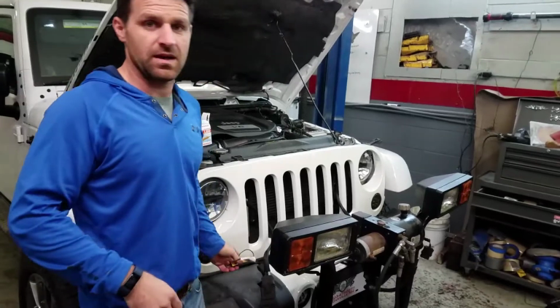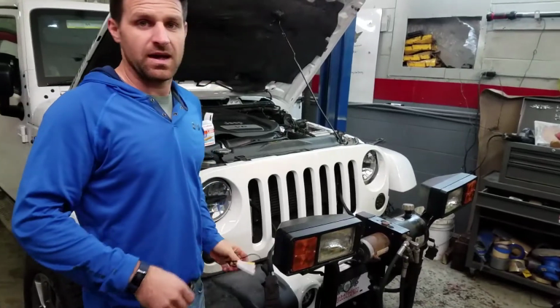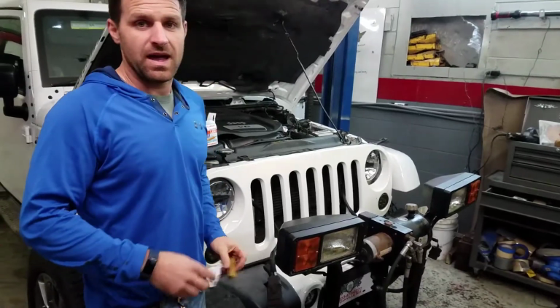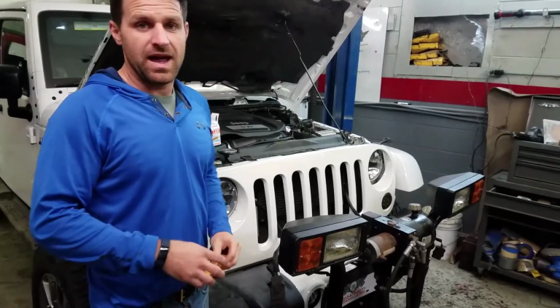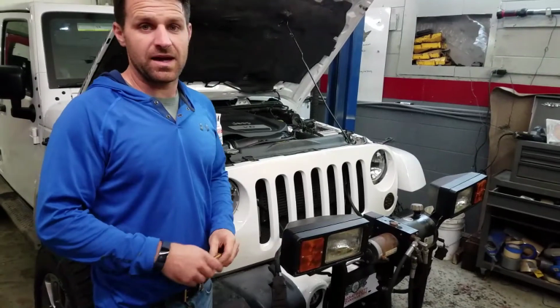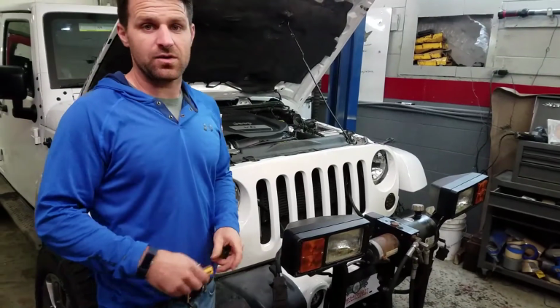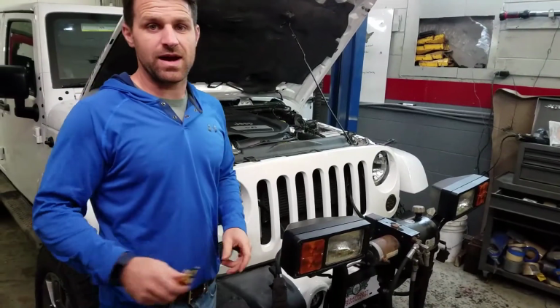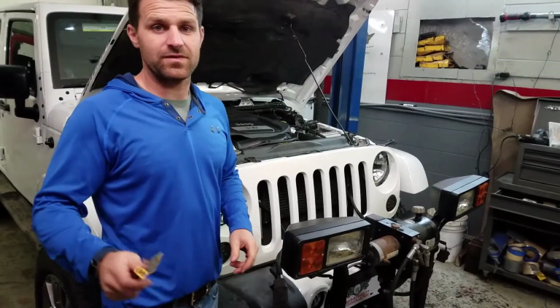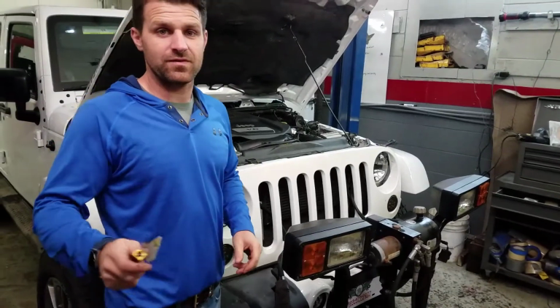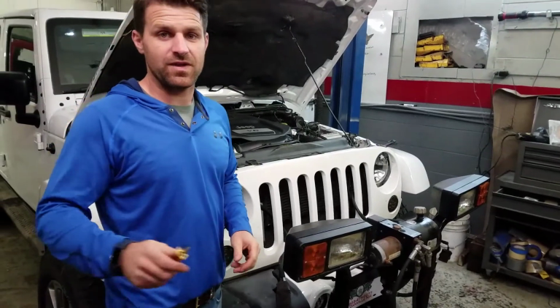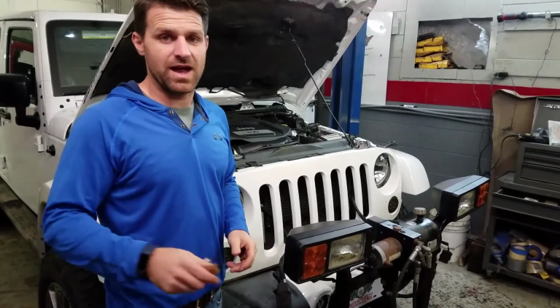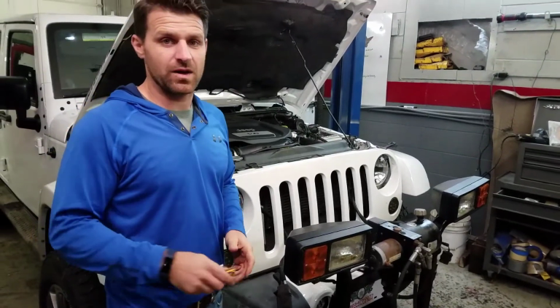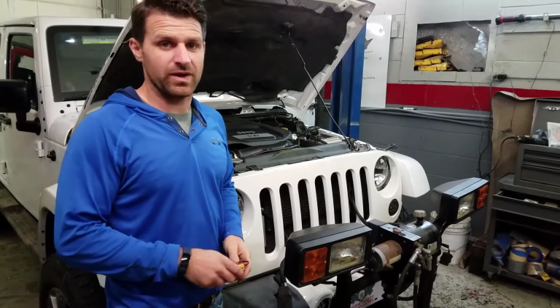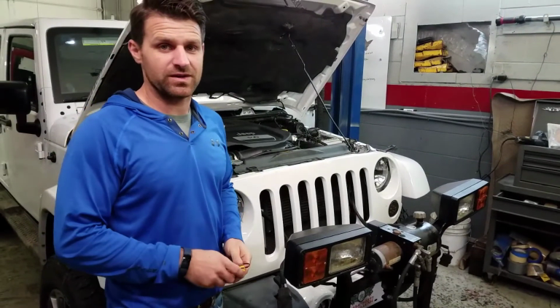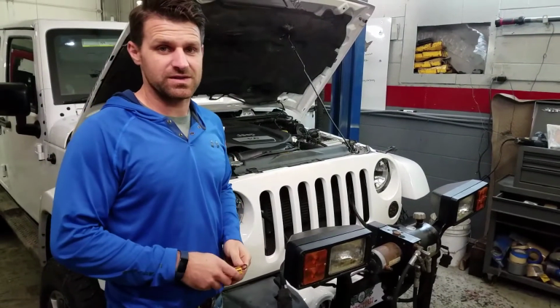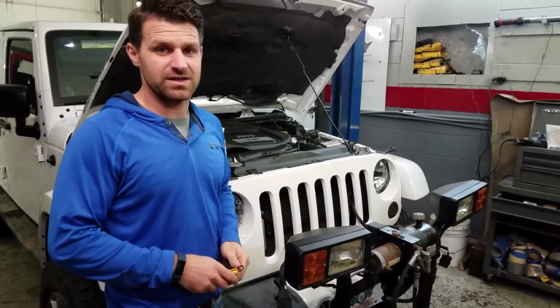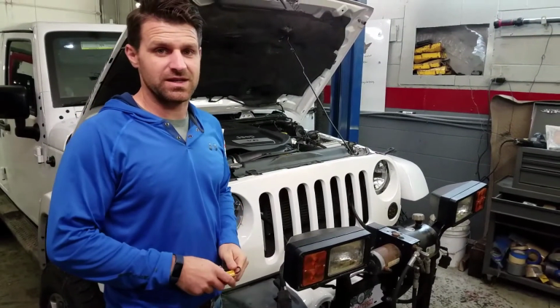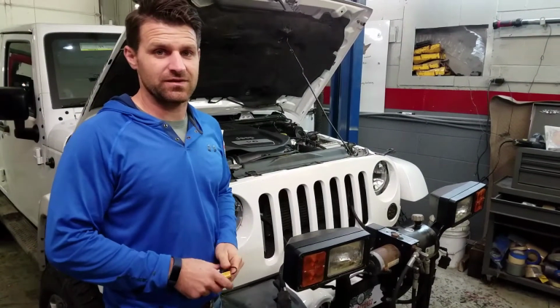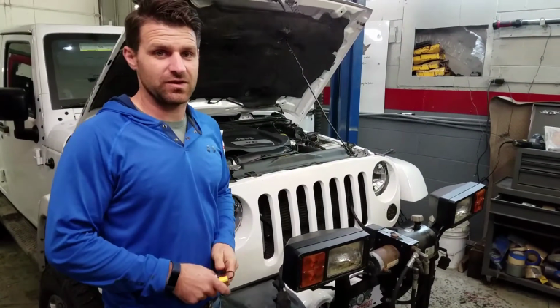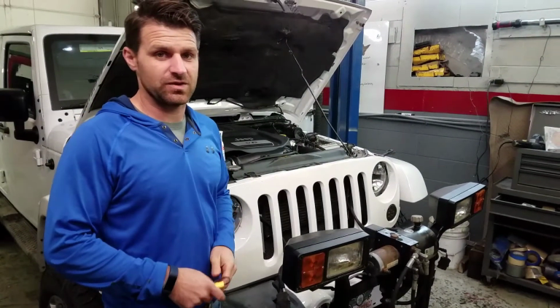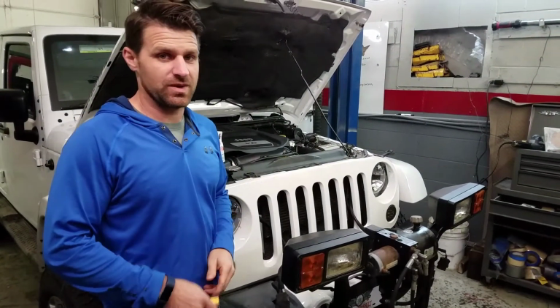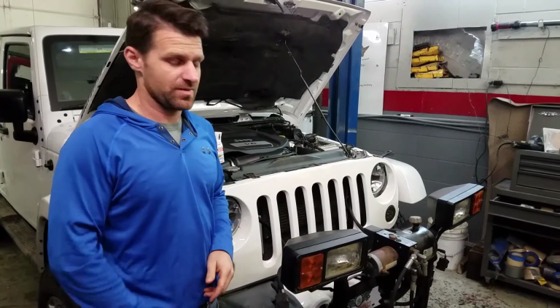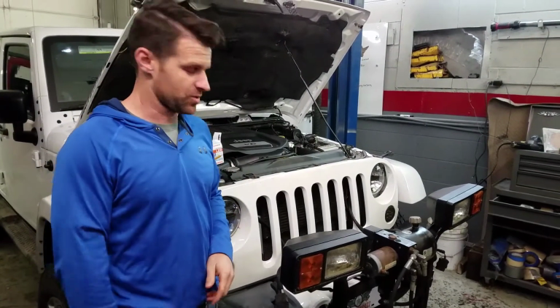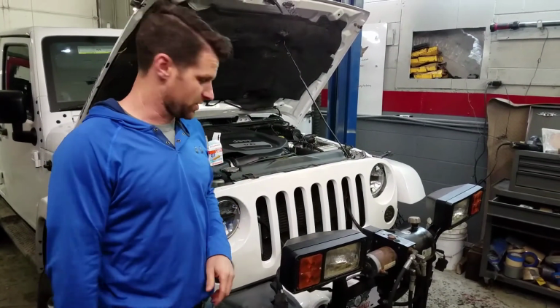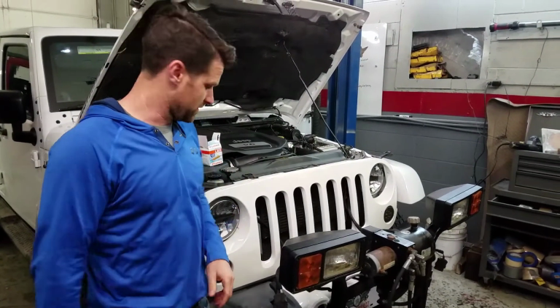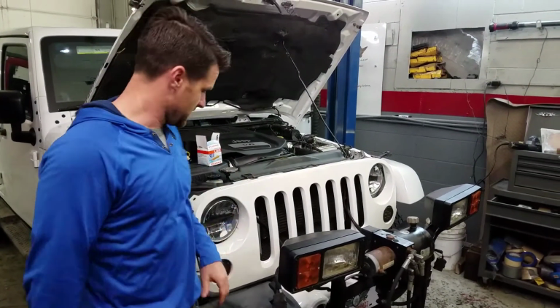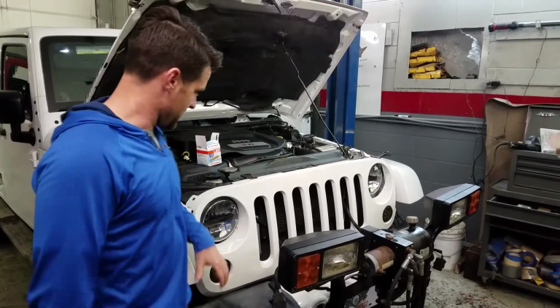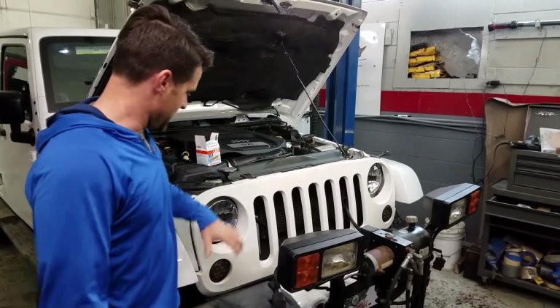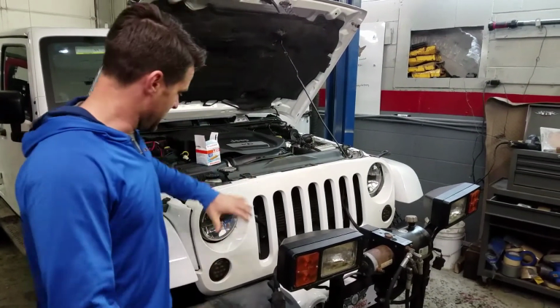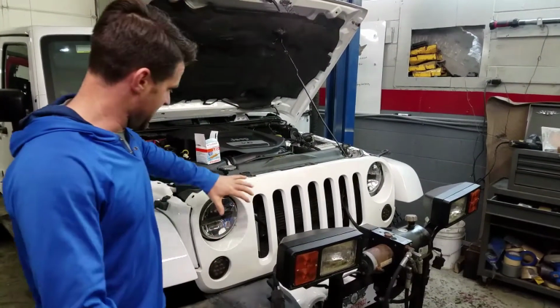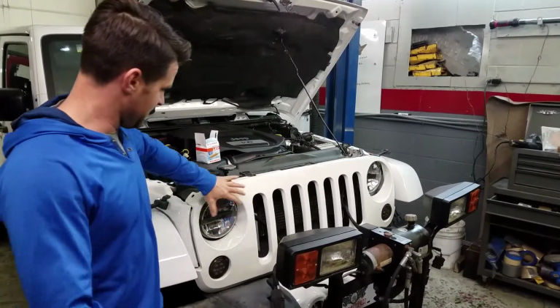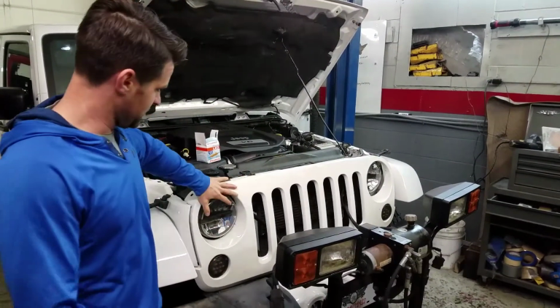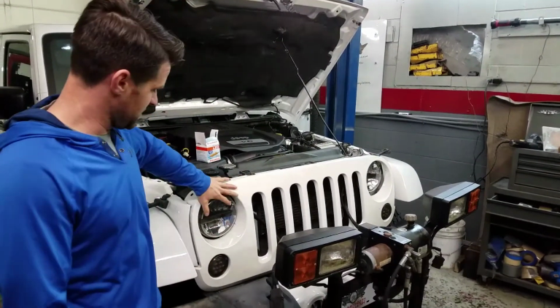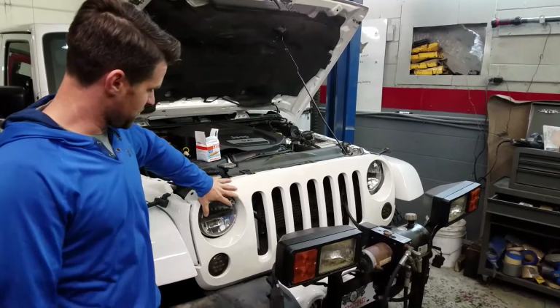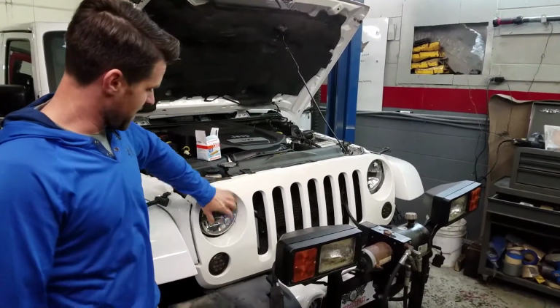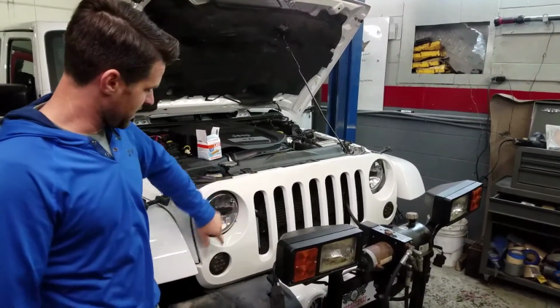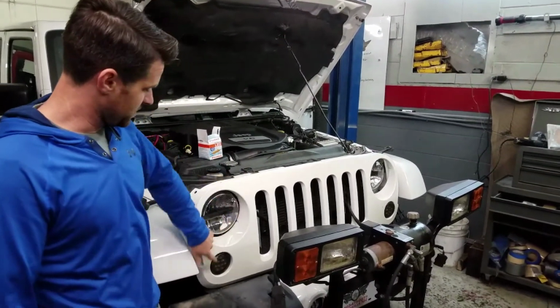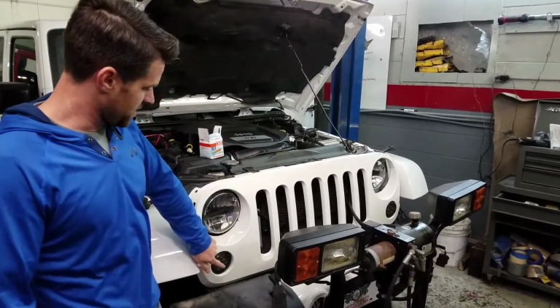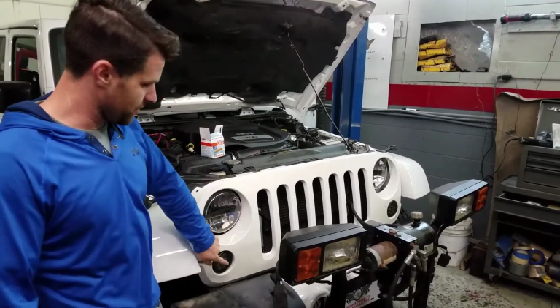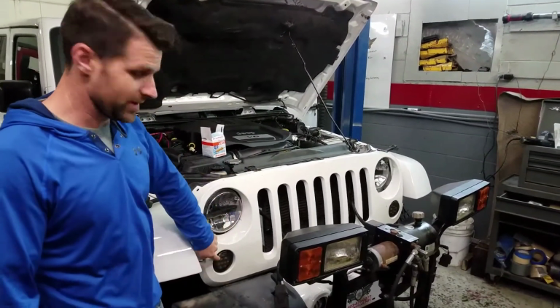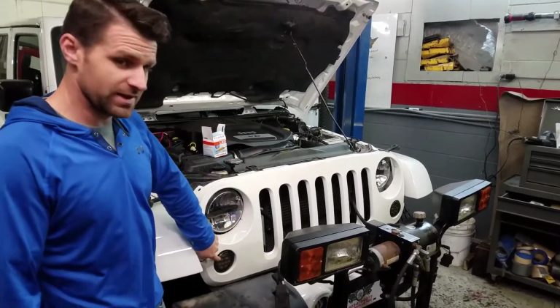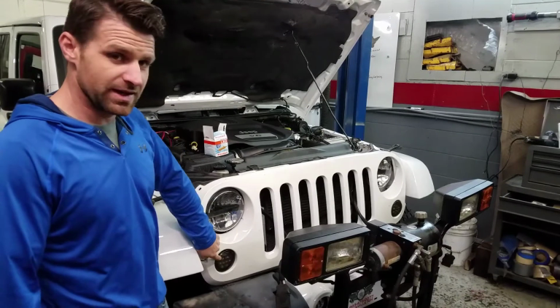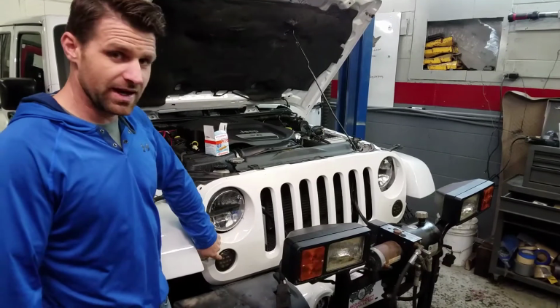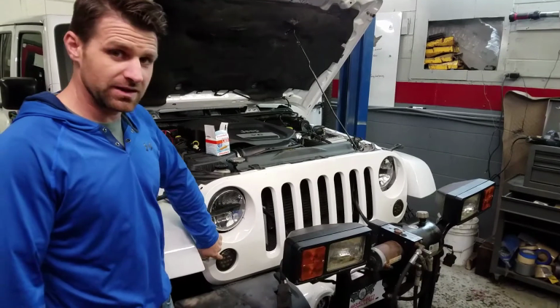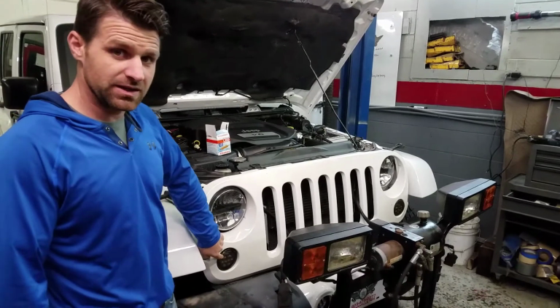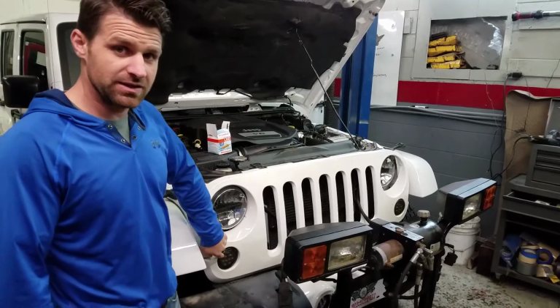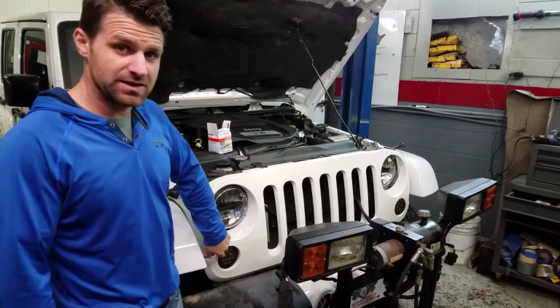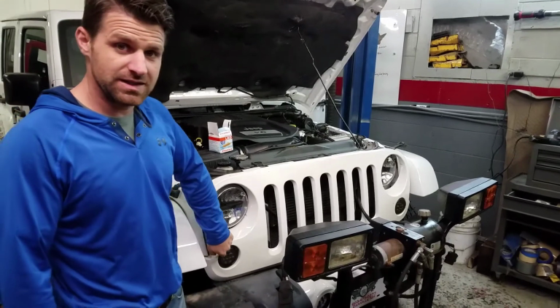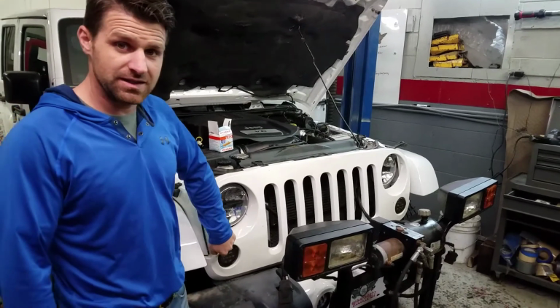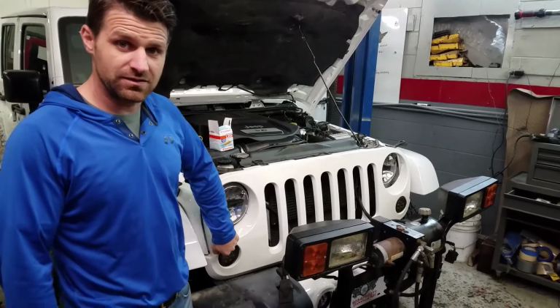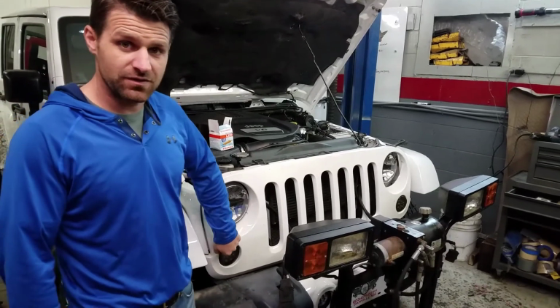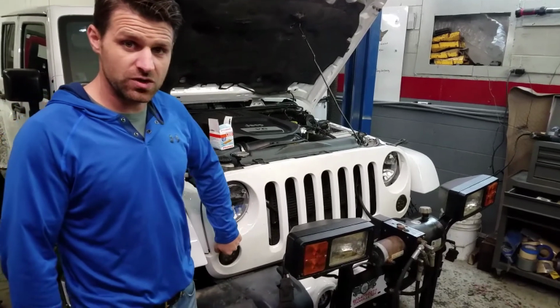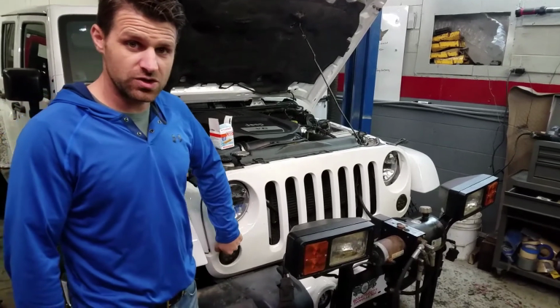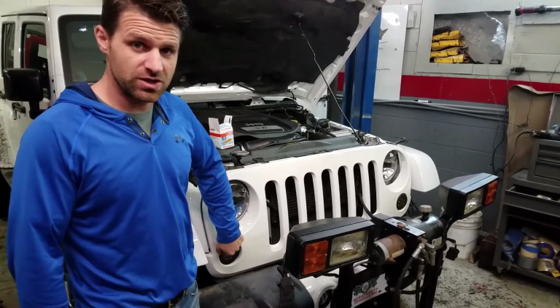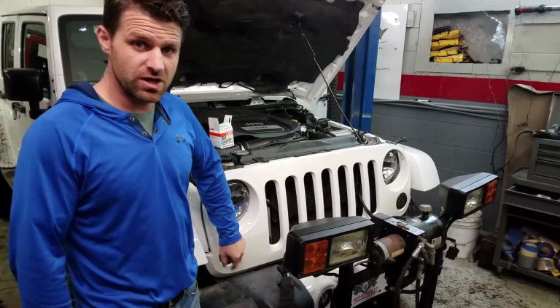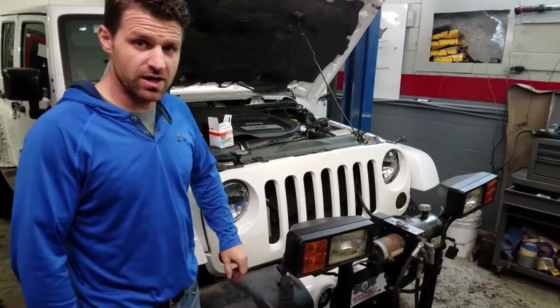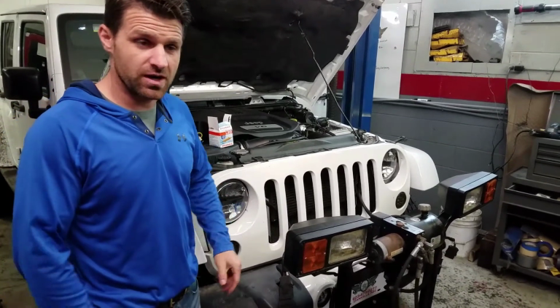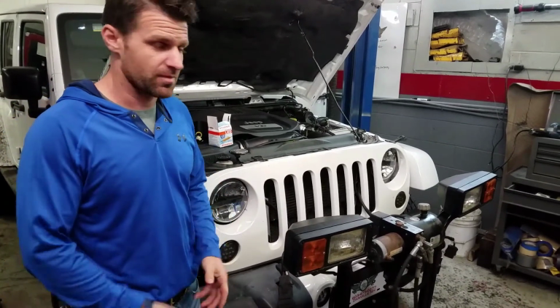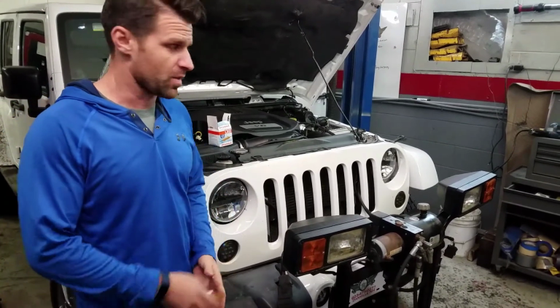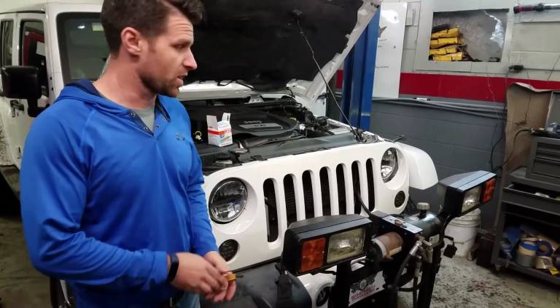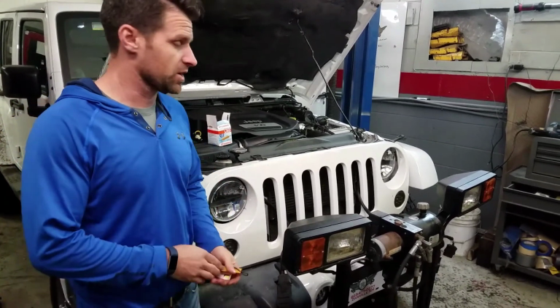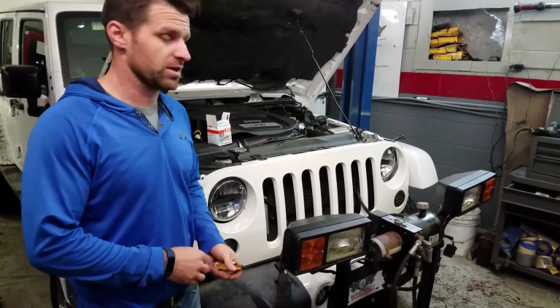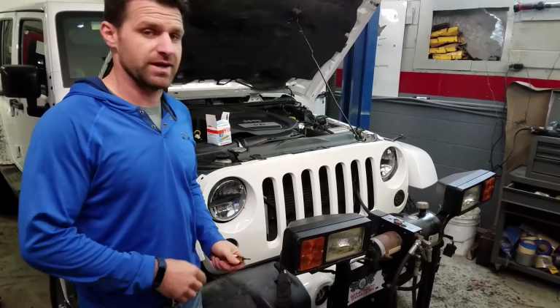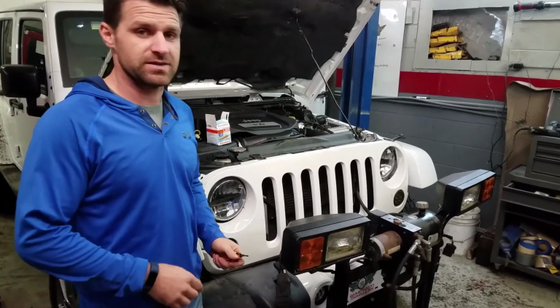Hey, Craig from Flying Wheels in Danville, New Hampshire. I have a Jeep Wrangler and we did an LED conversion on our marker lights.